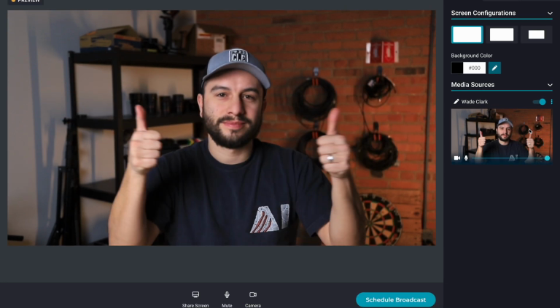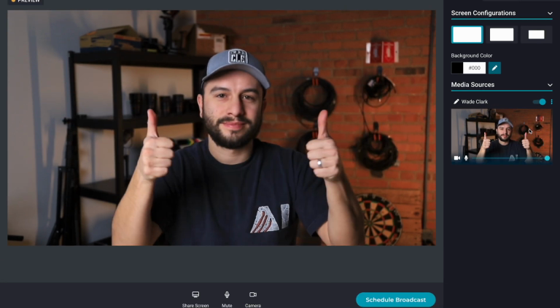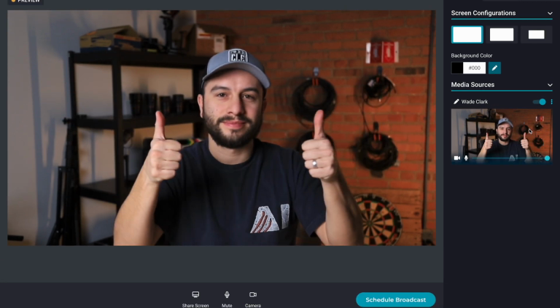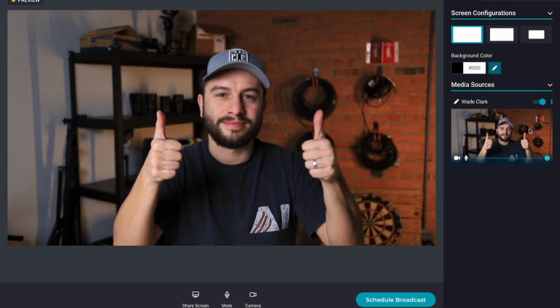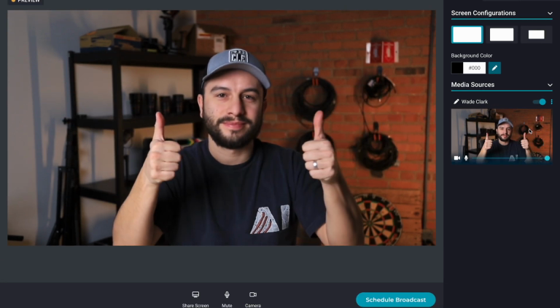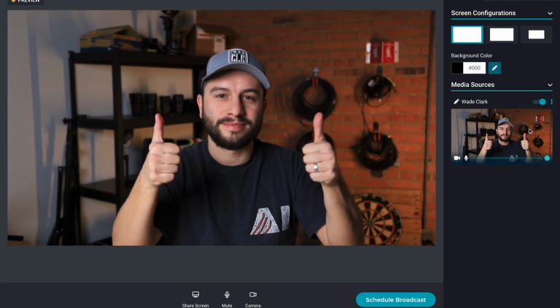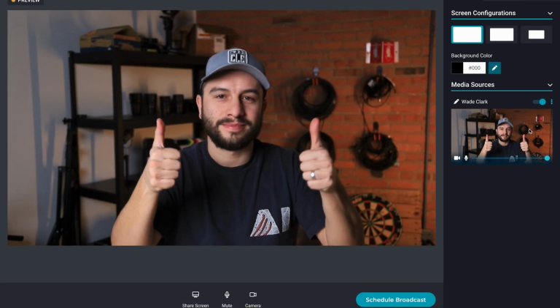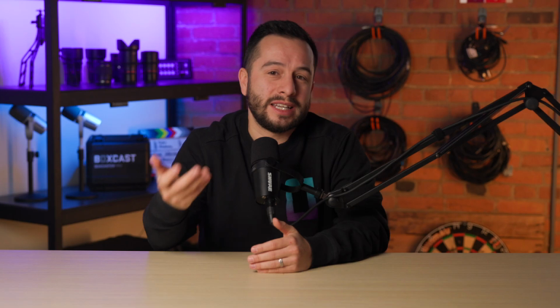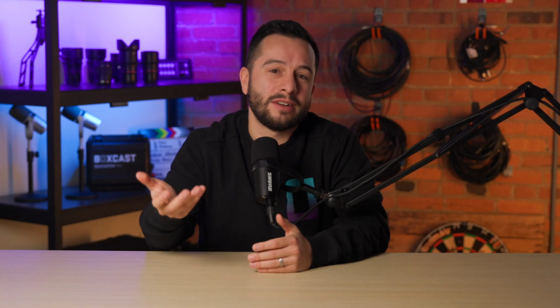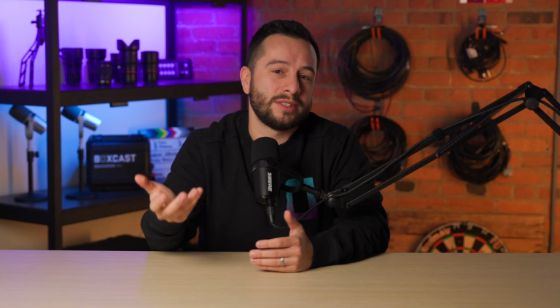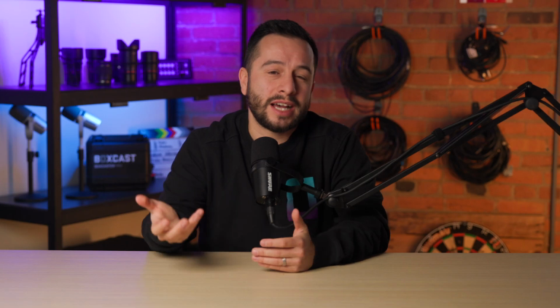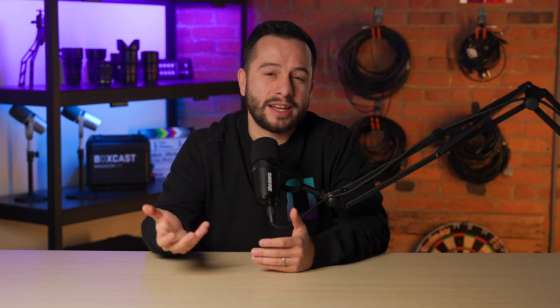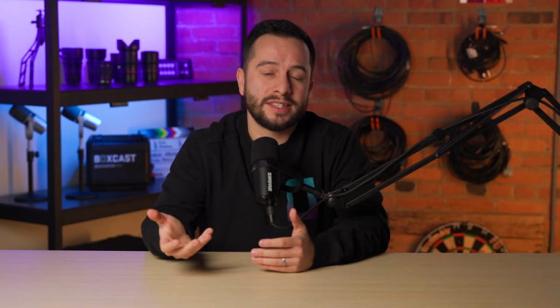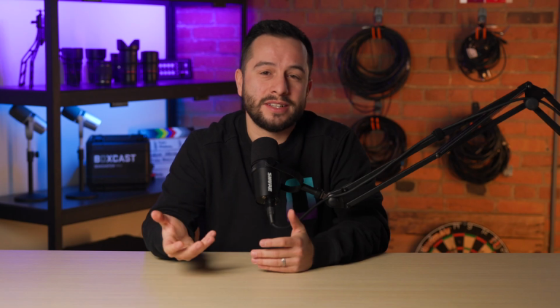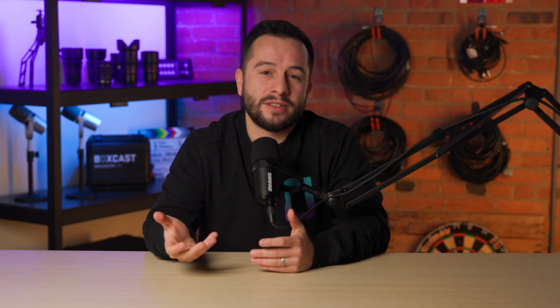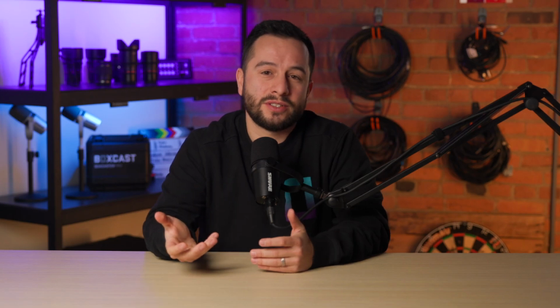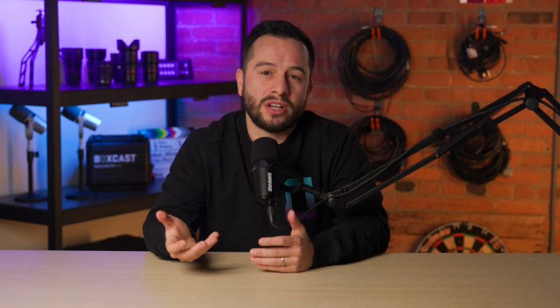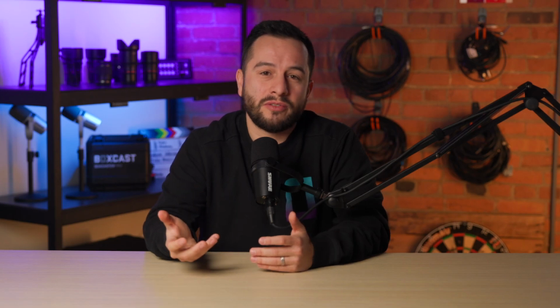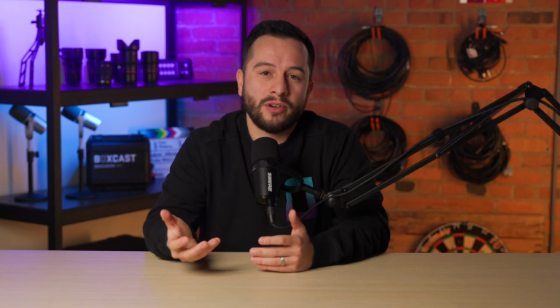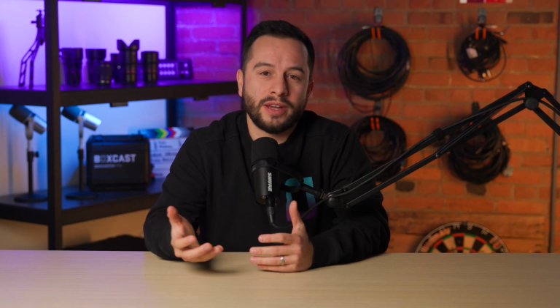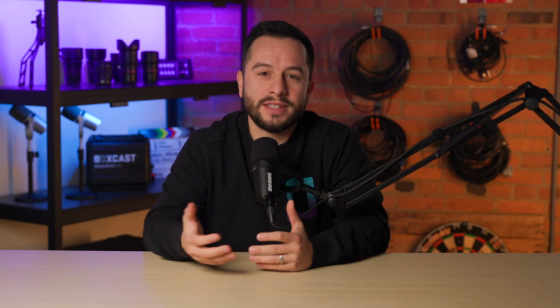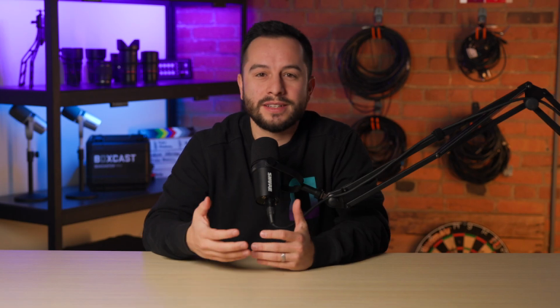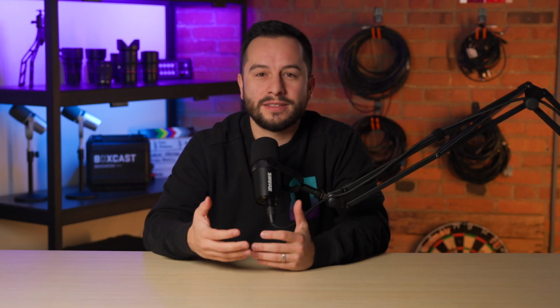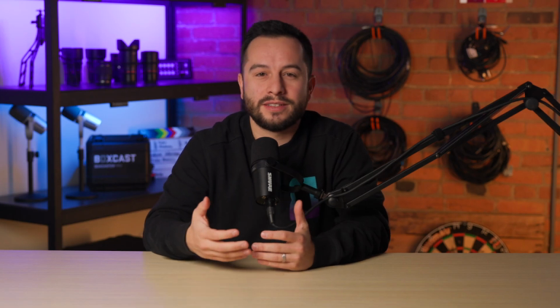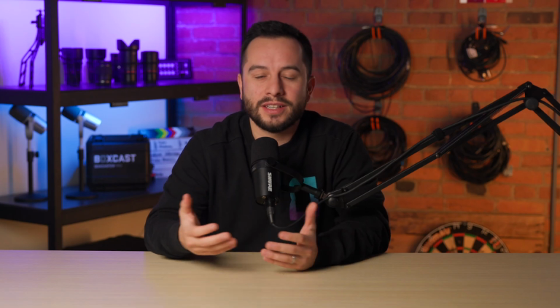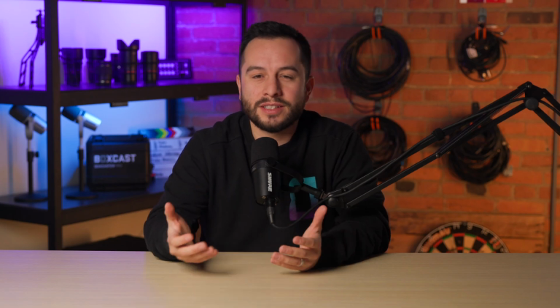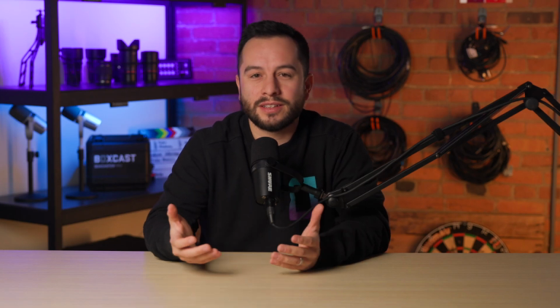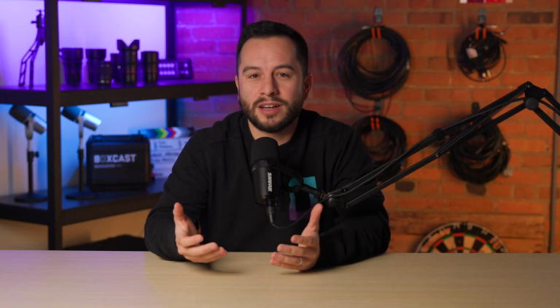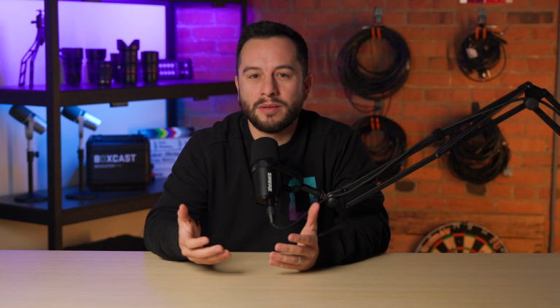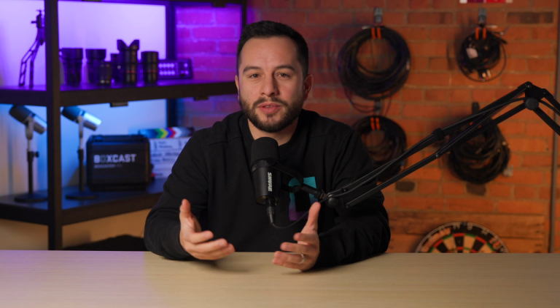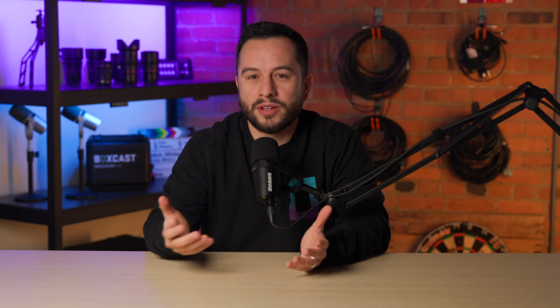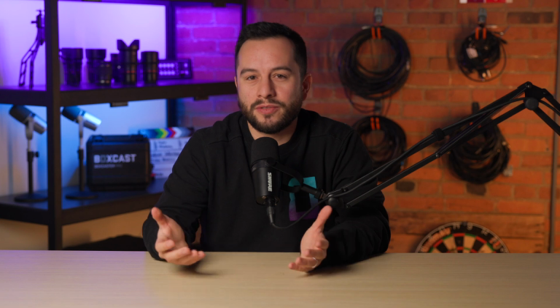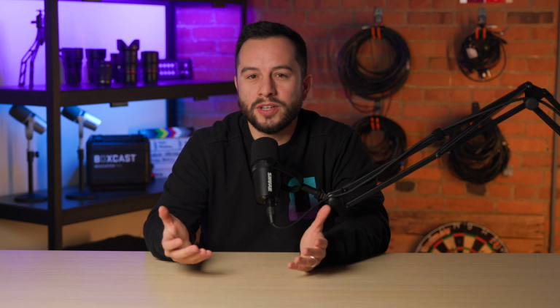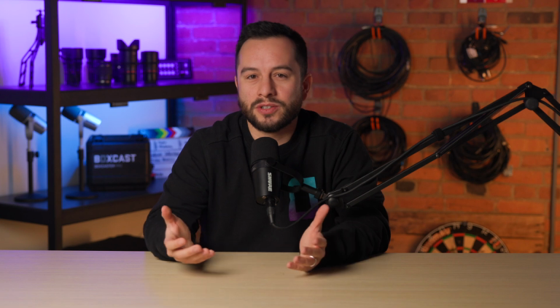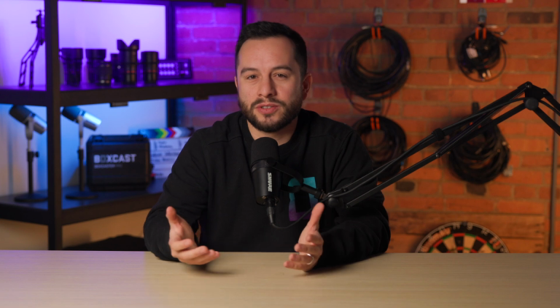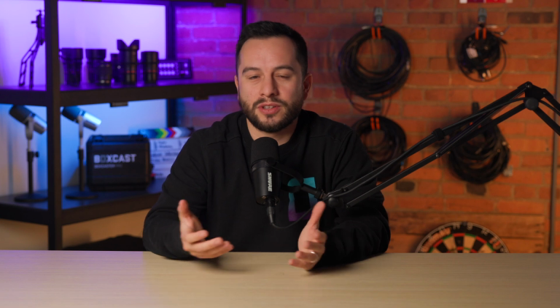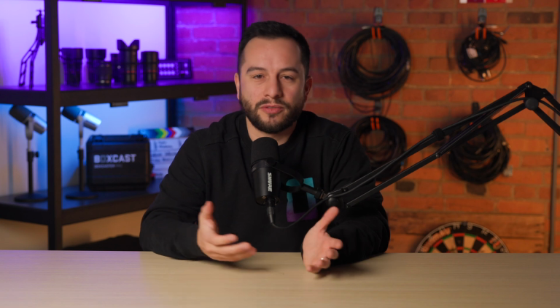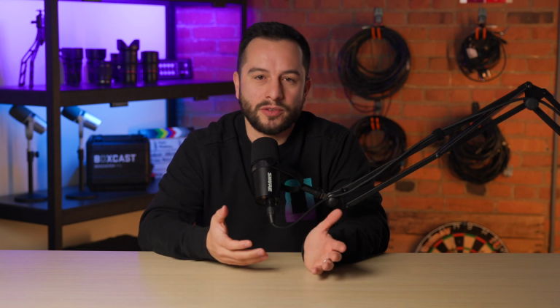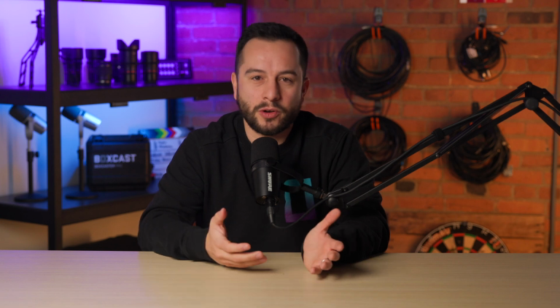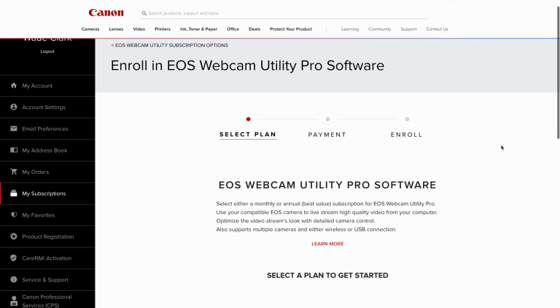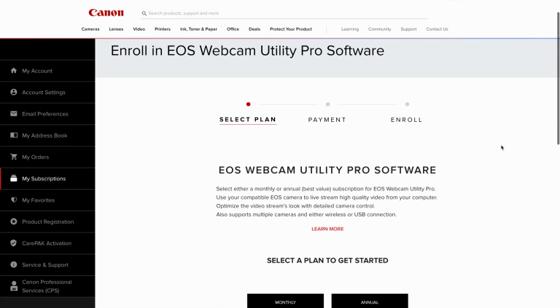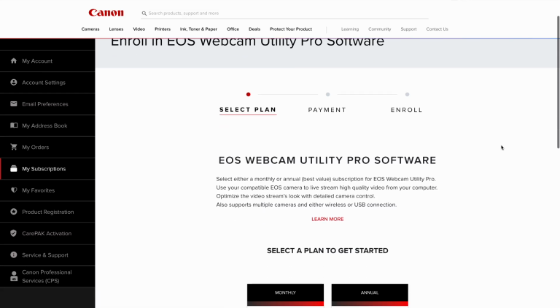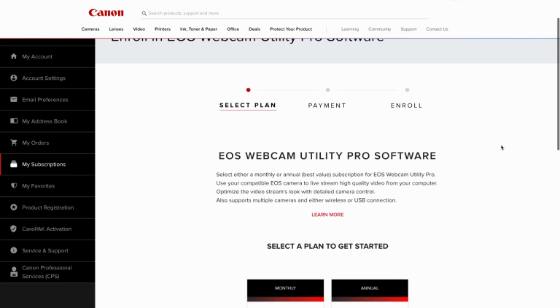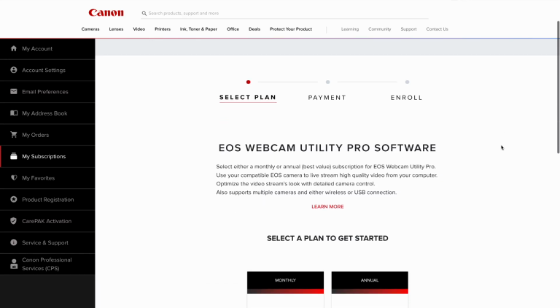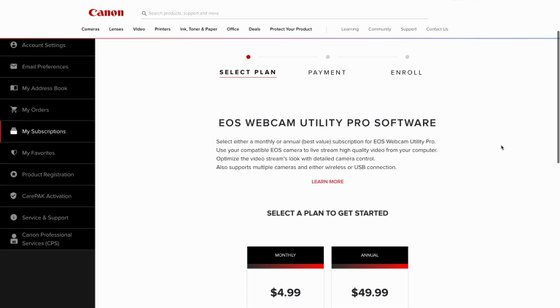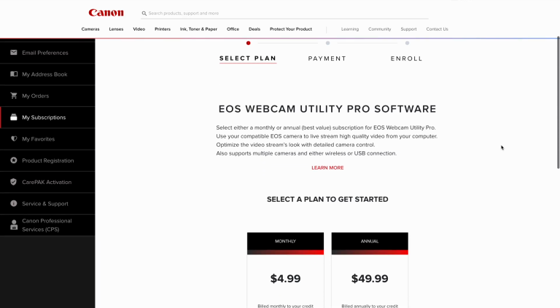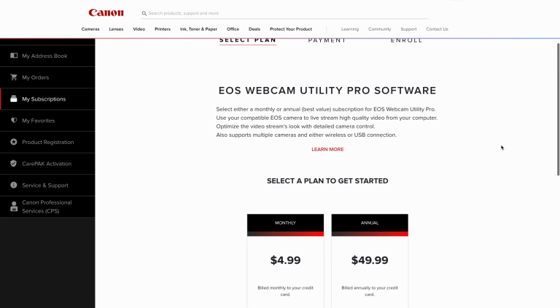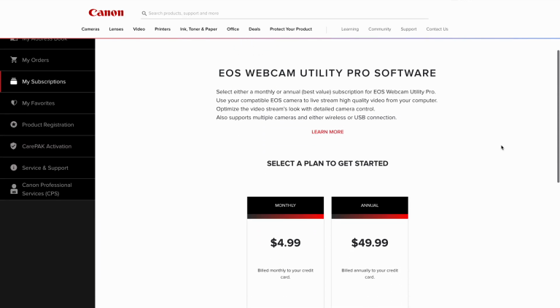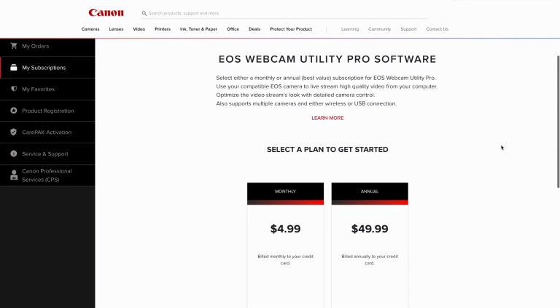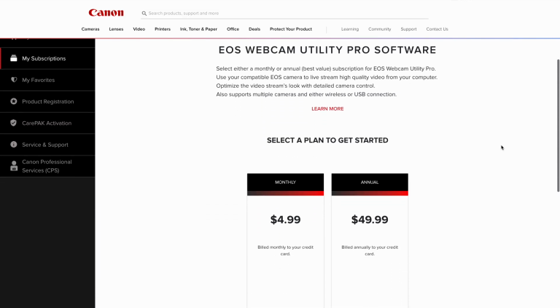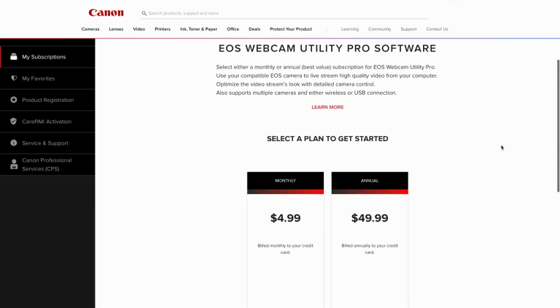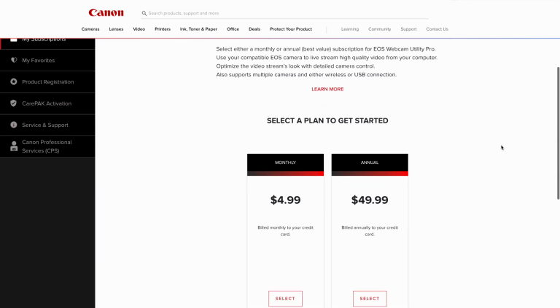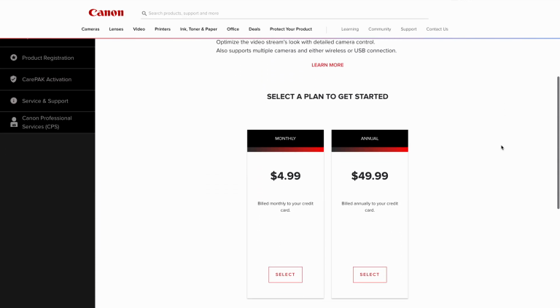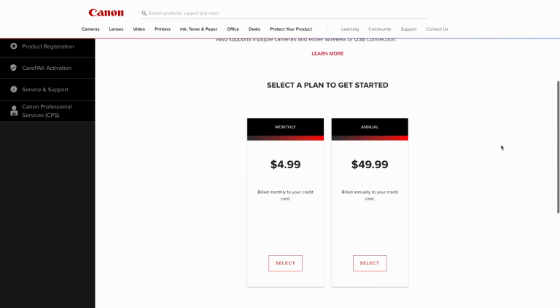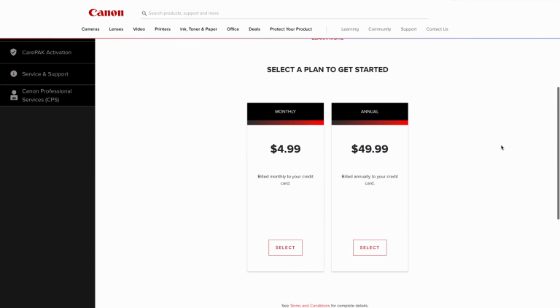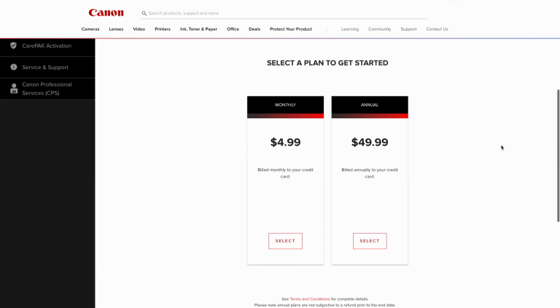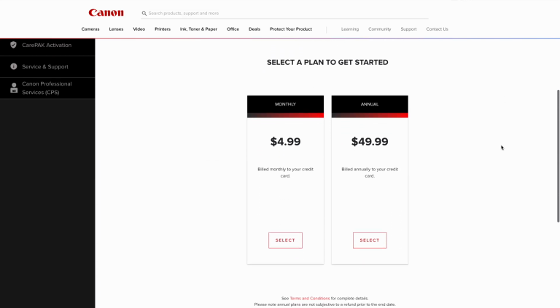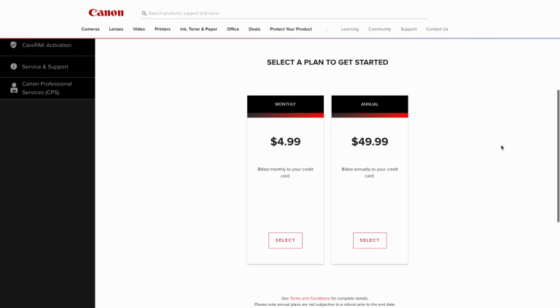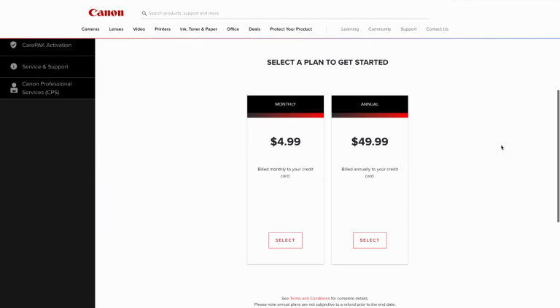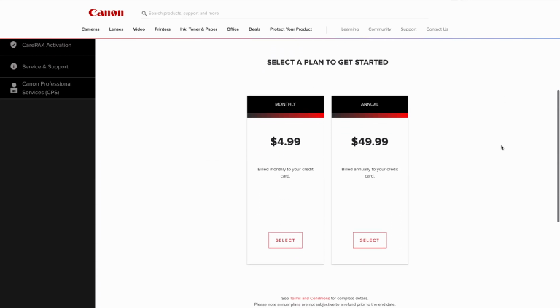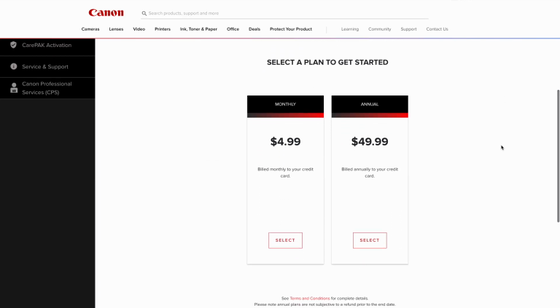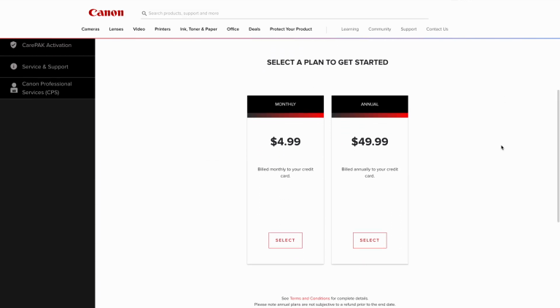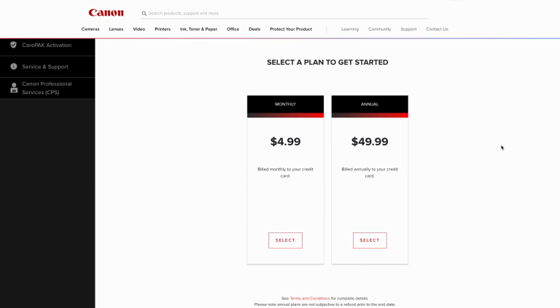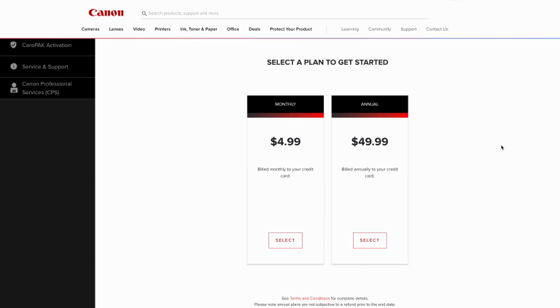The only downside I see to their software is it doesn't come with all the features in the free version. And to get 1080p, you have to buy the software upgrade.